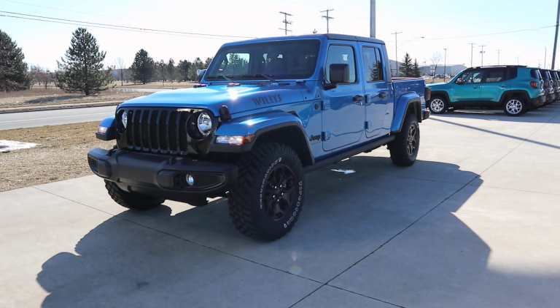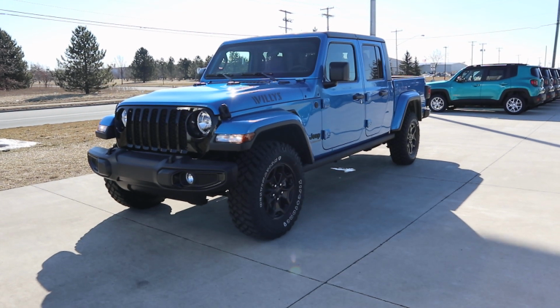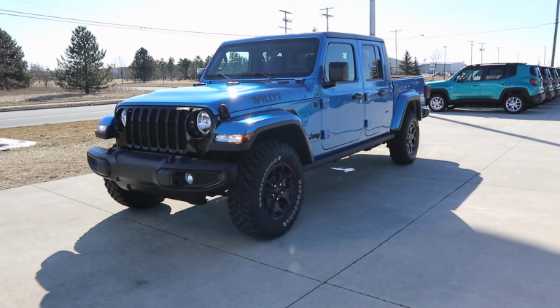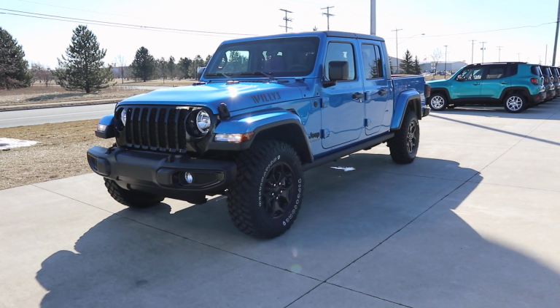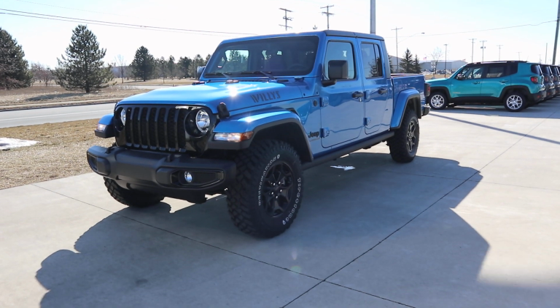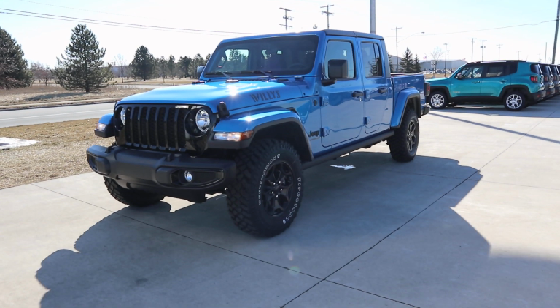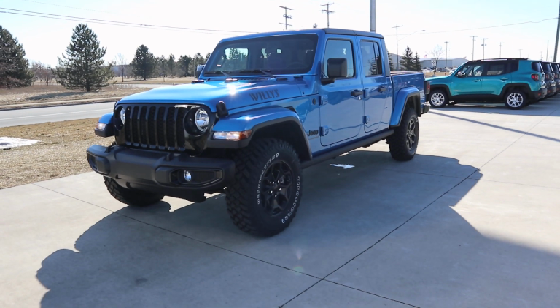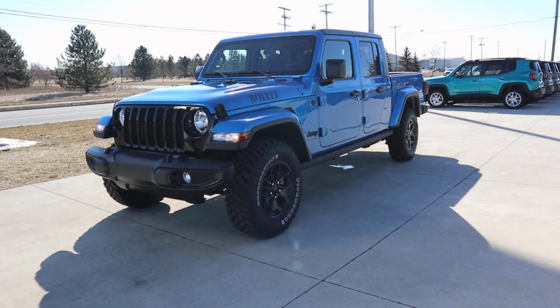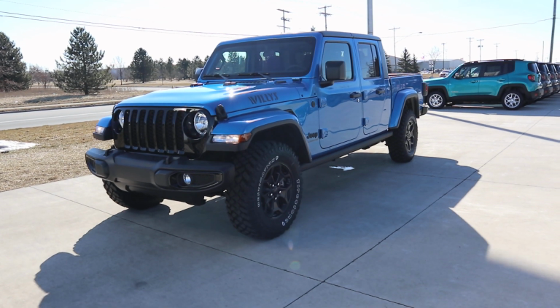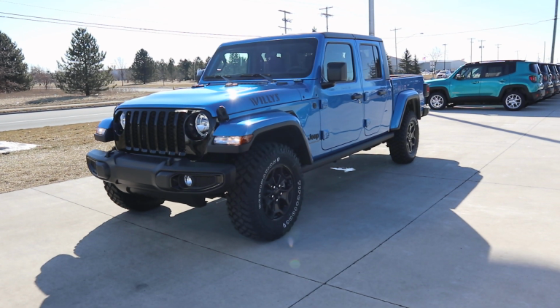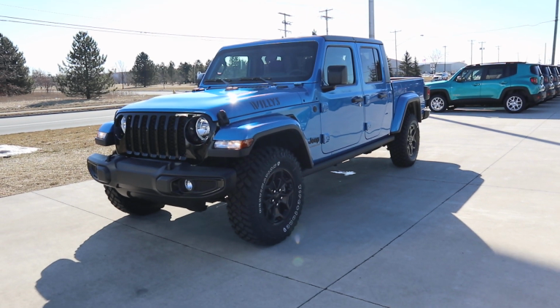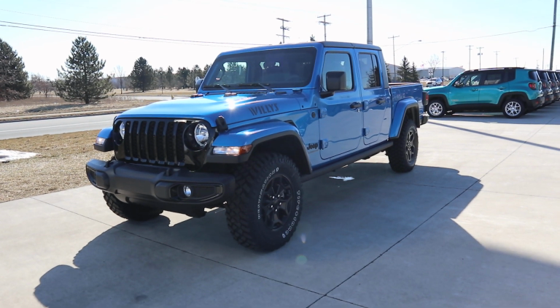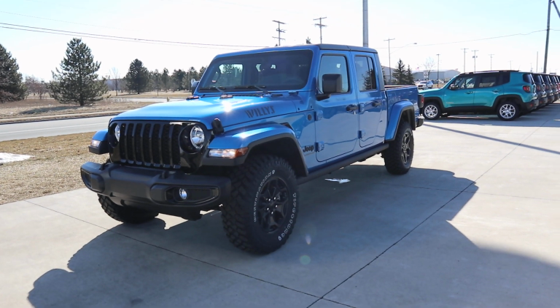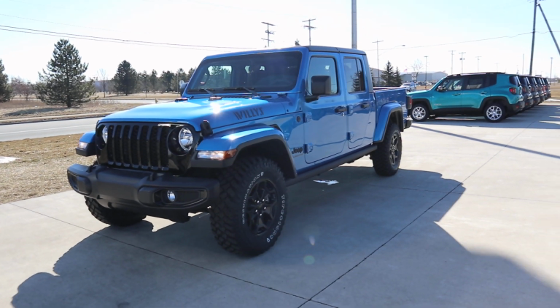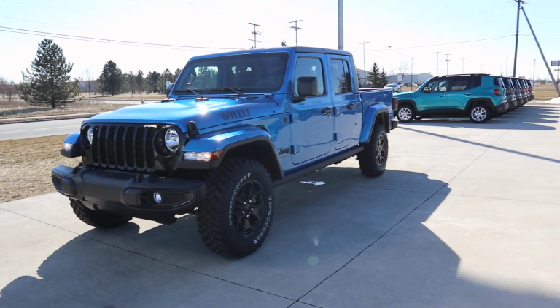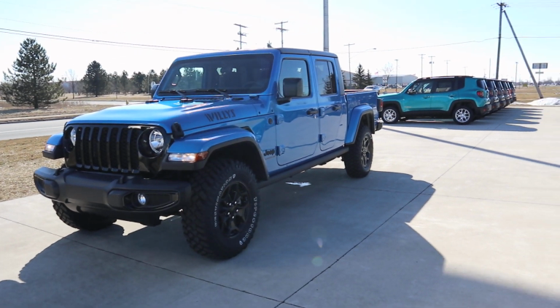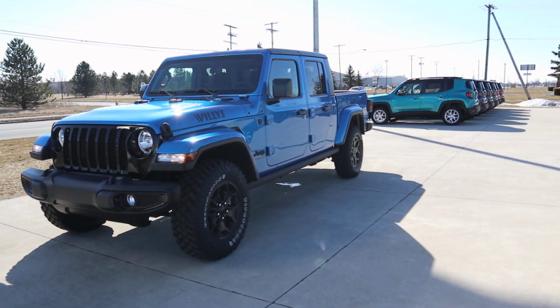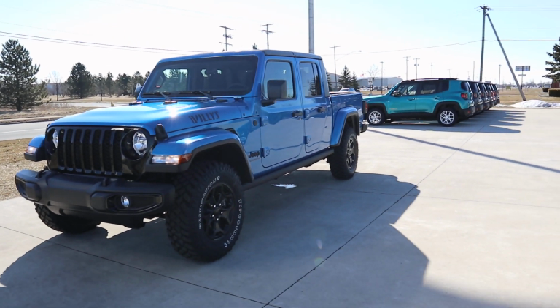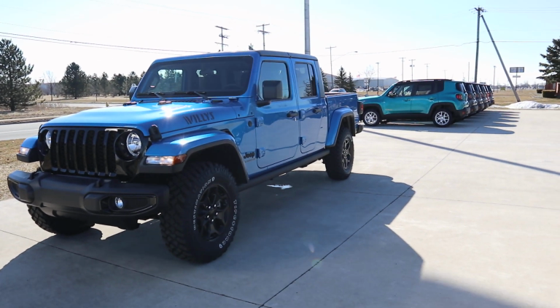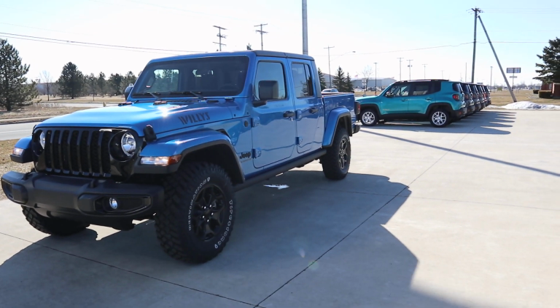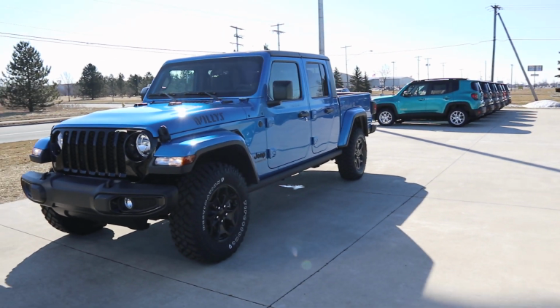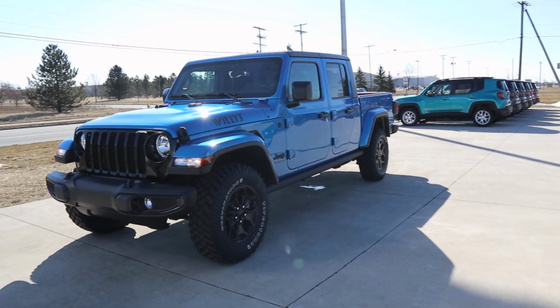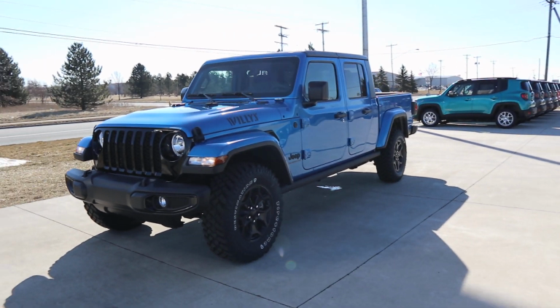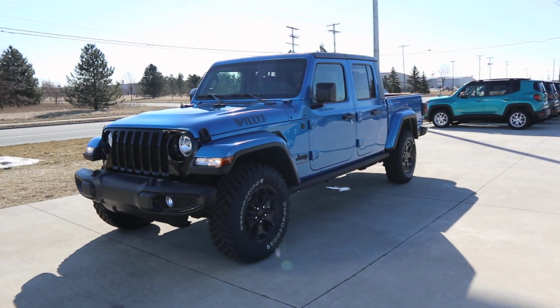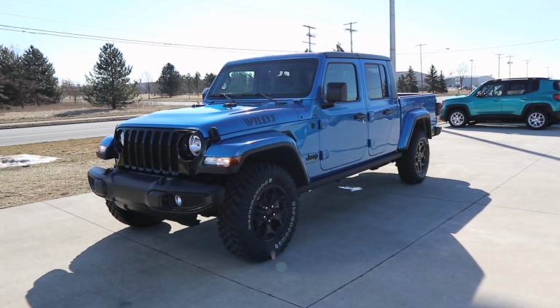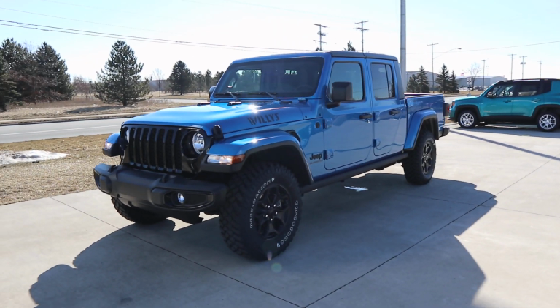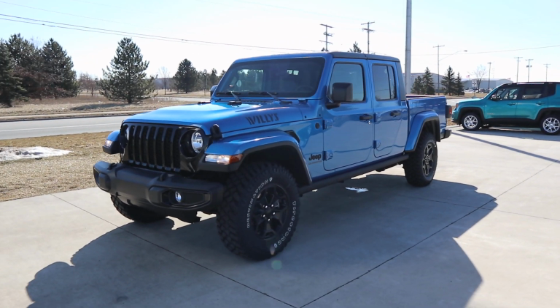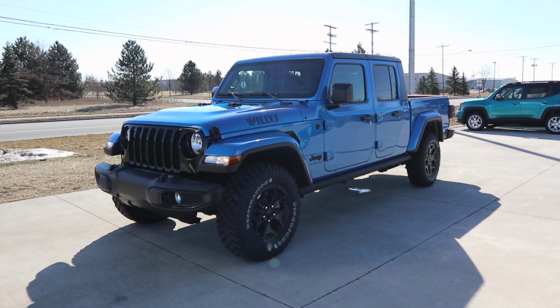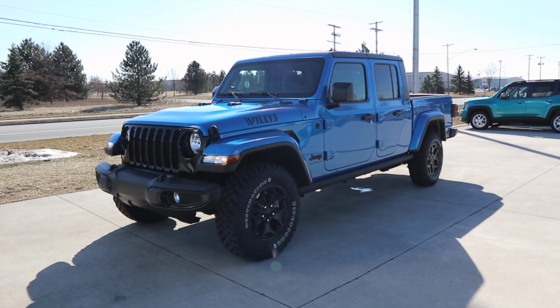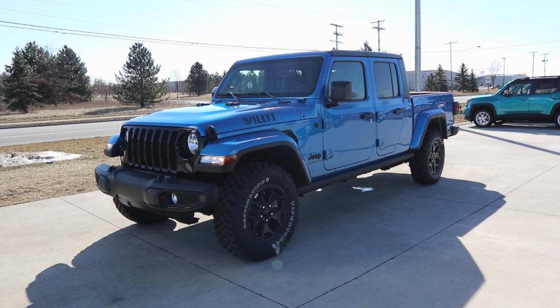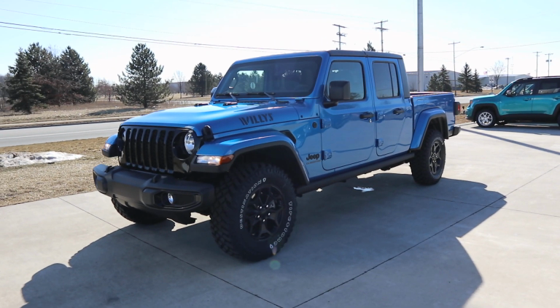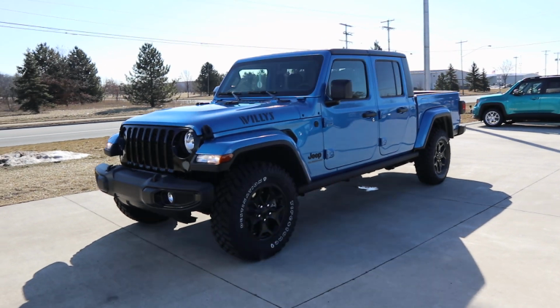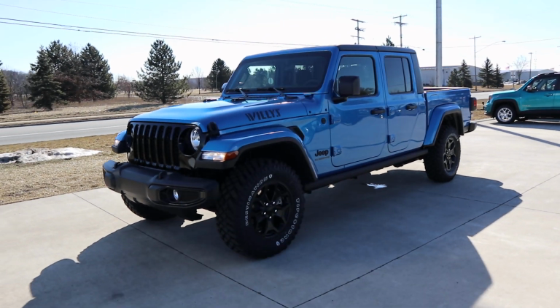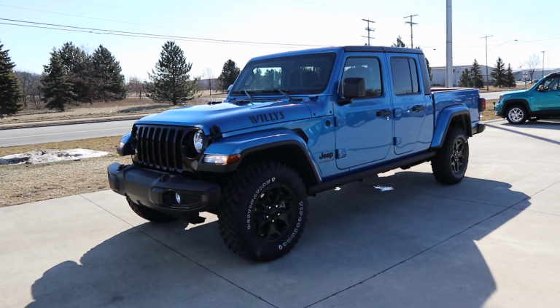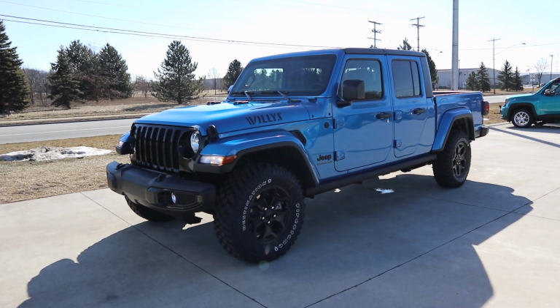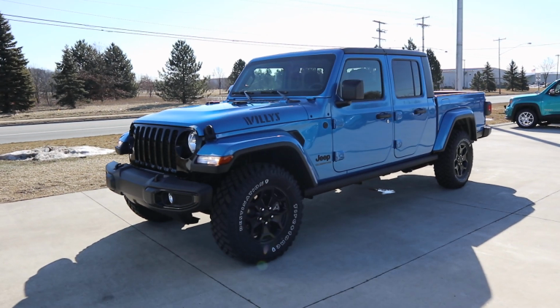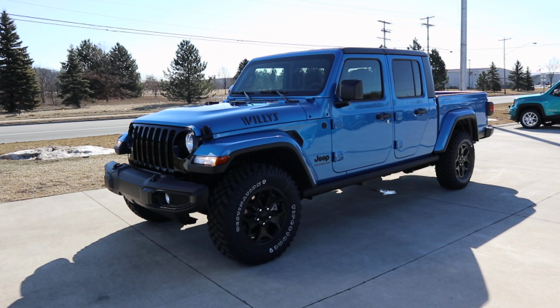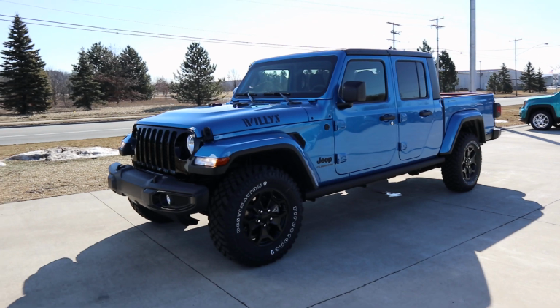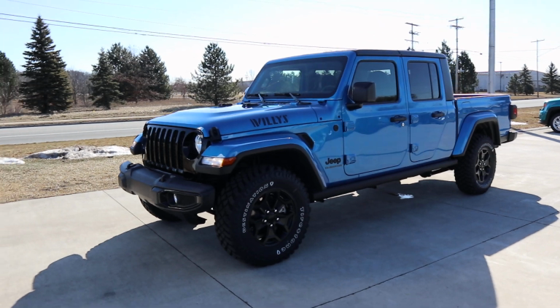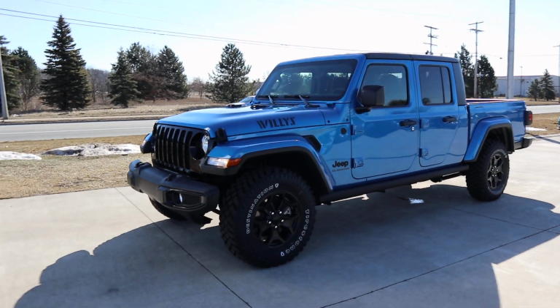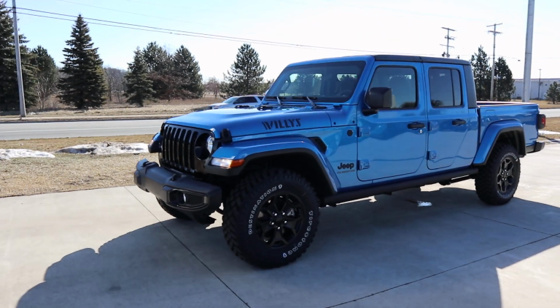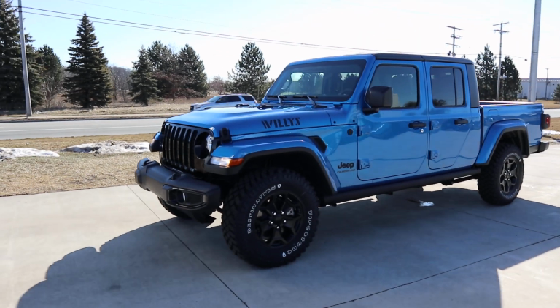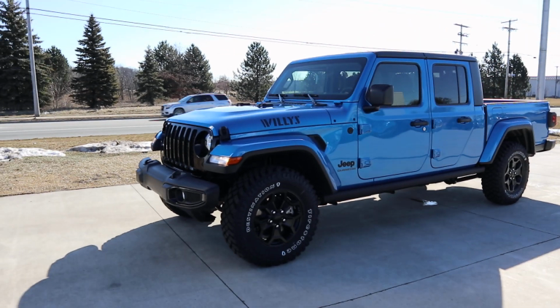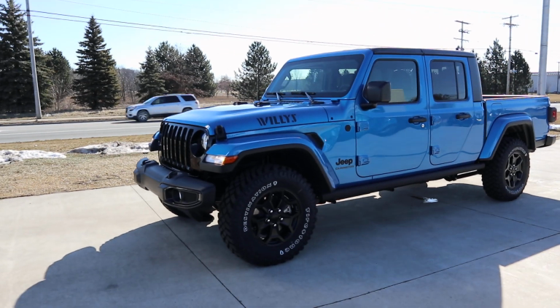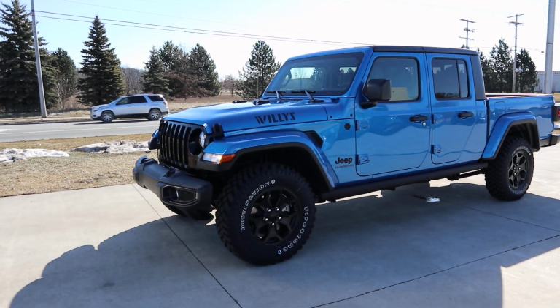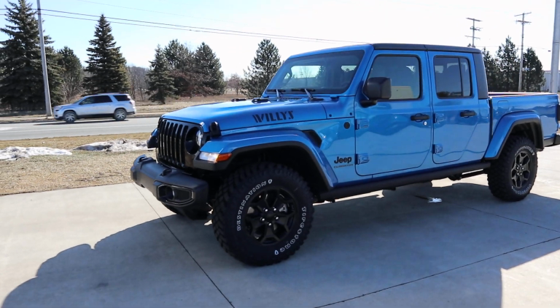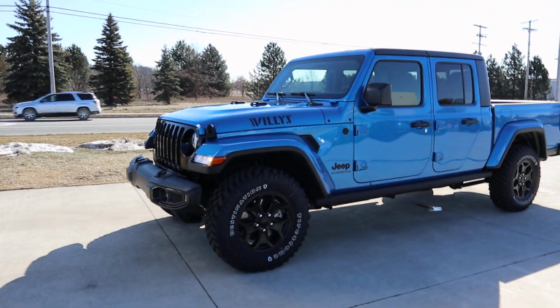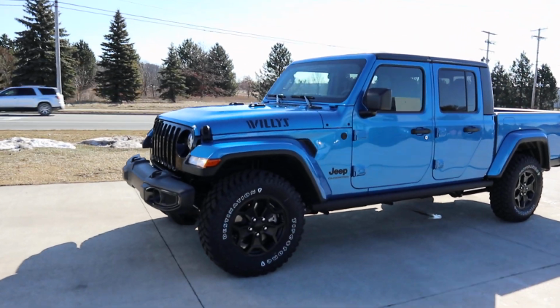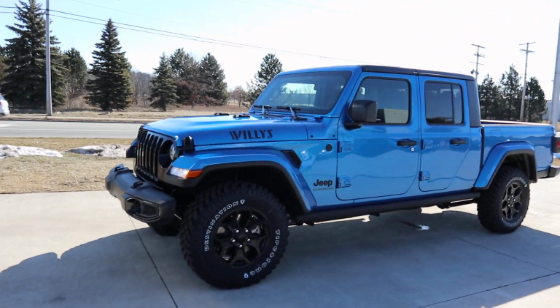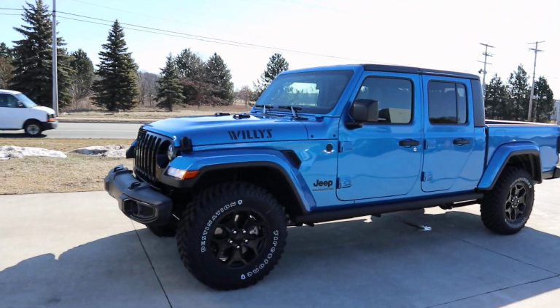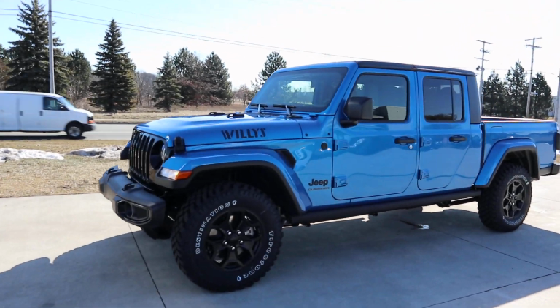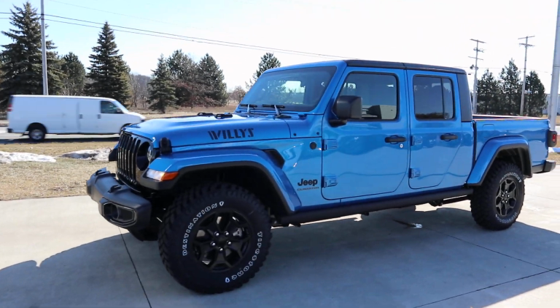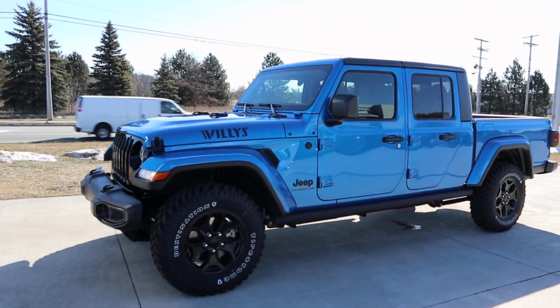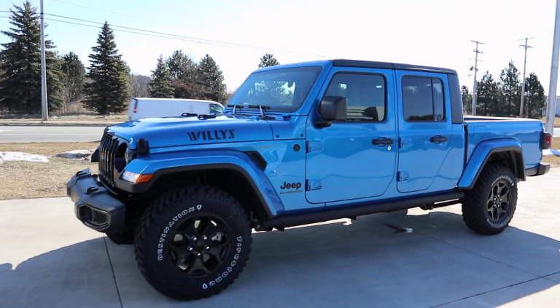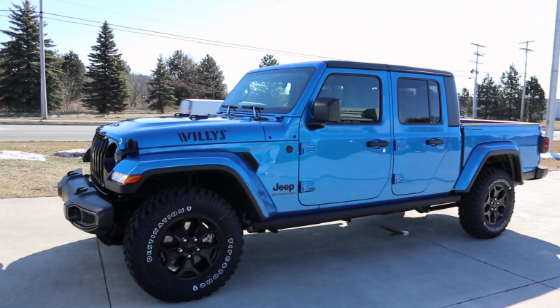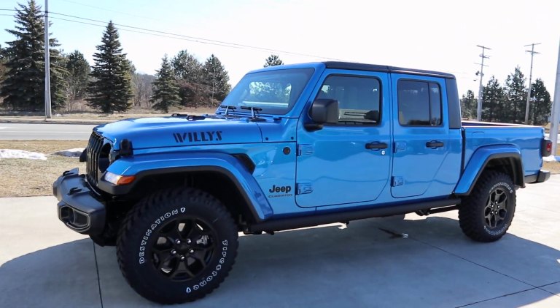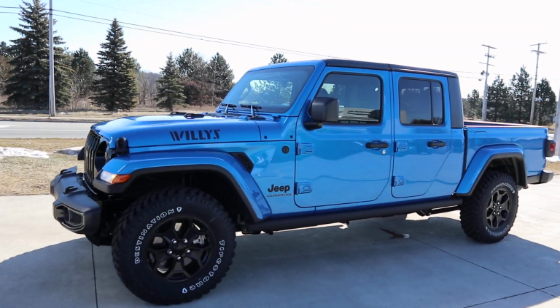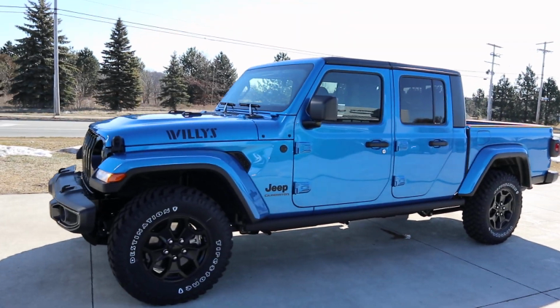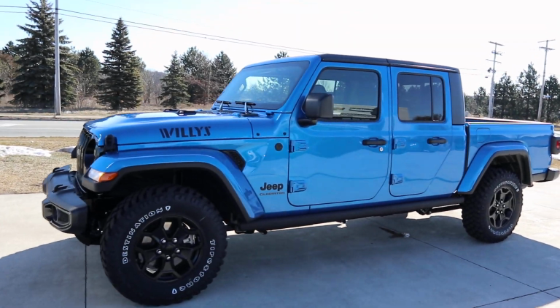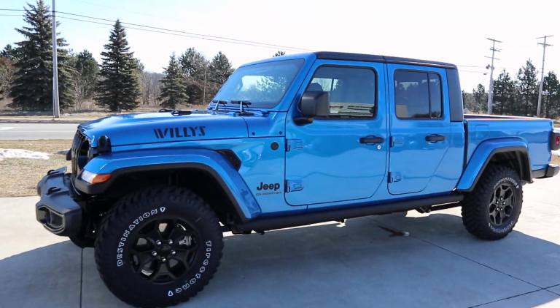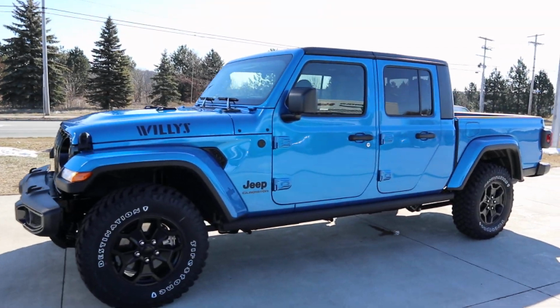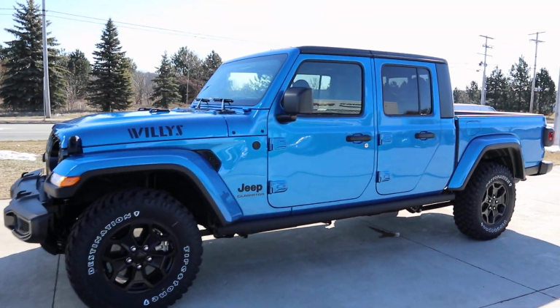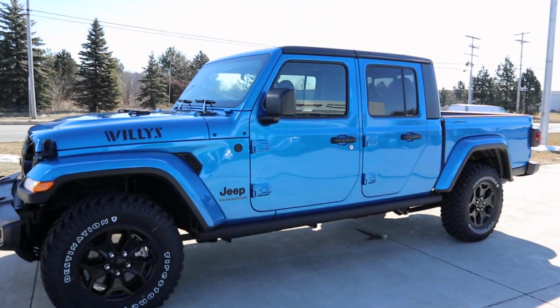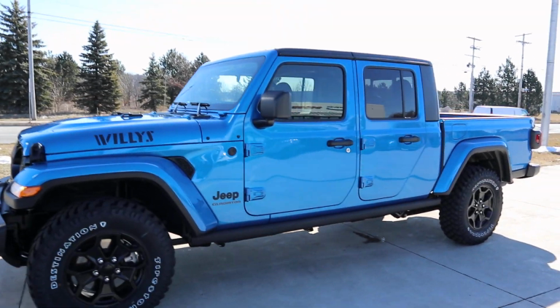Angel here at Terry Henricks Chrysler. I'm going to take you on a quick walk around of this brand new 2021 Jeep Gladiator Willys.